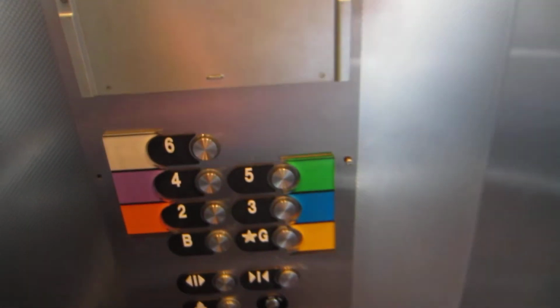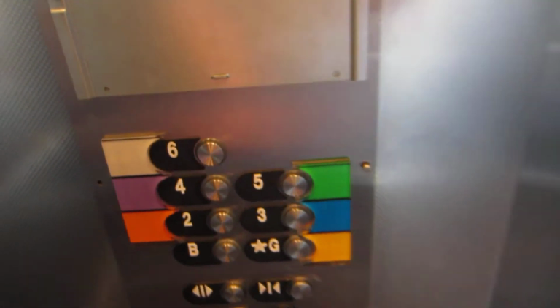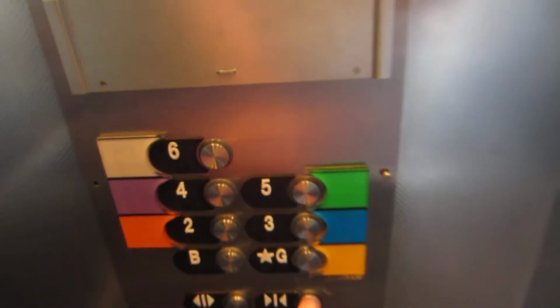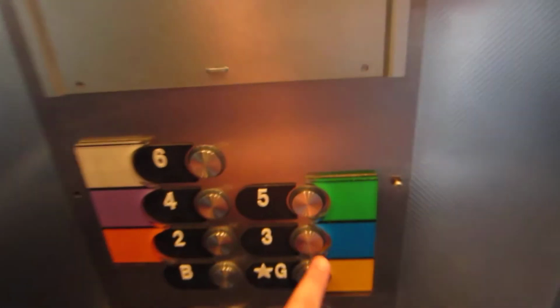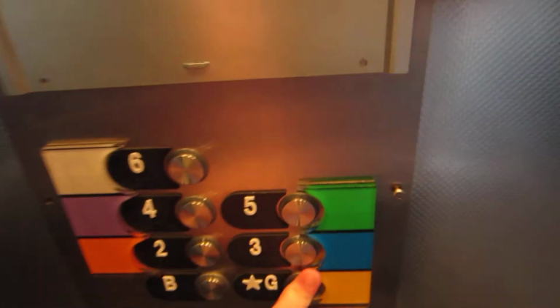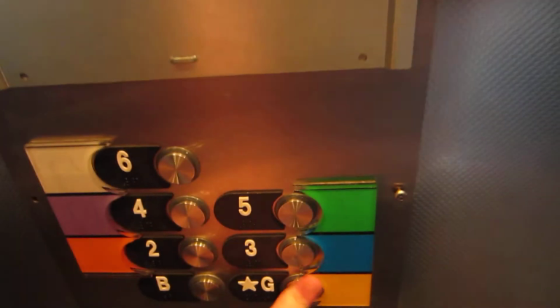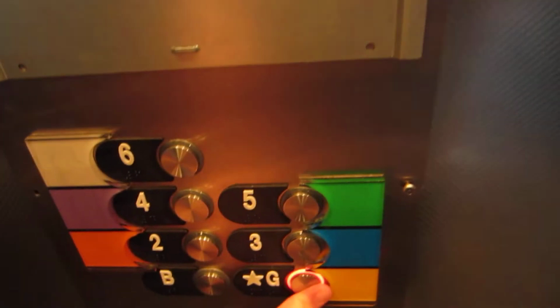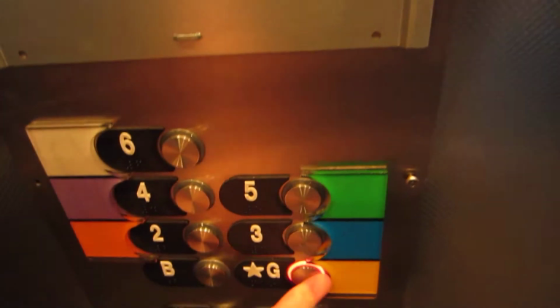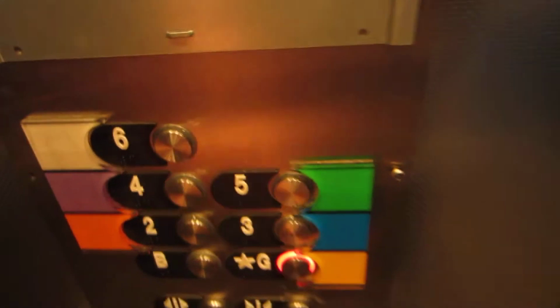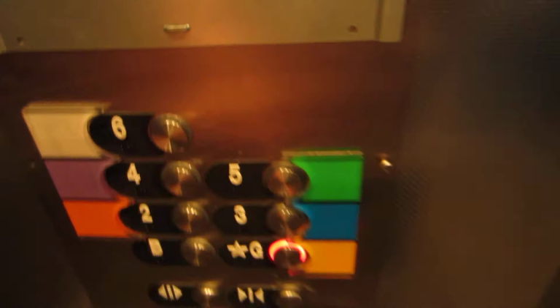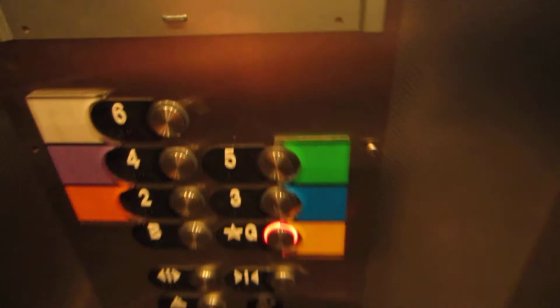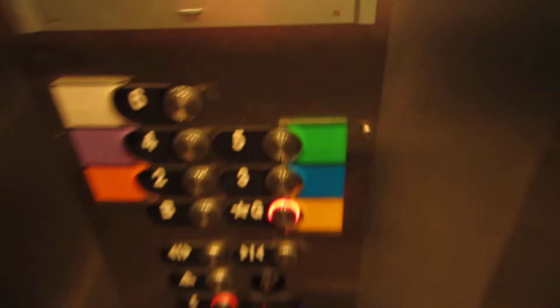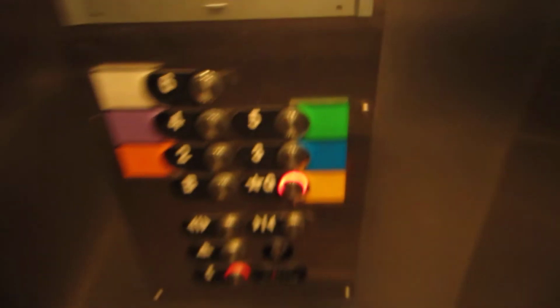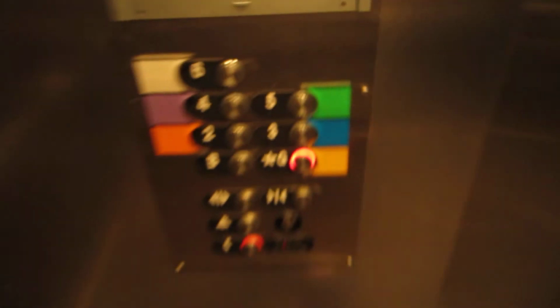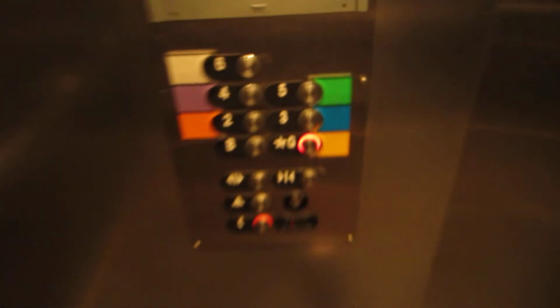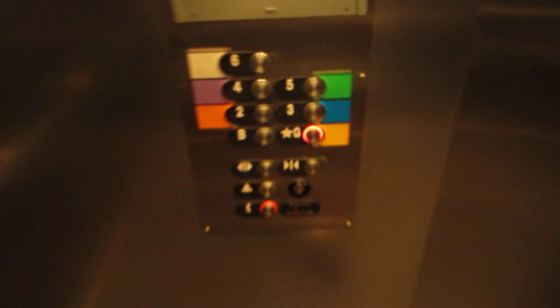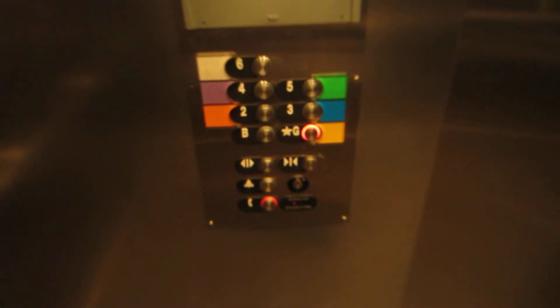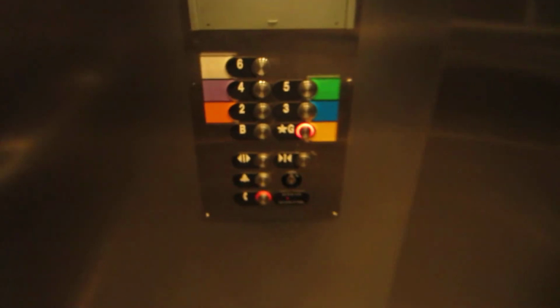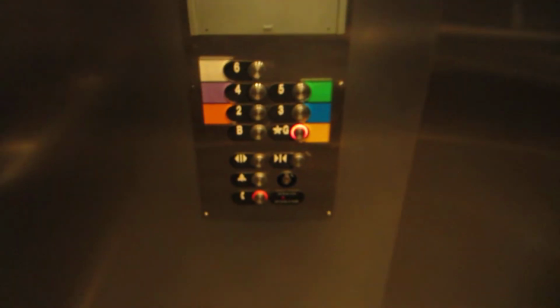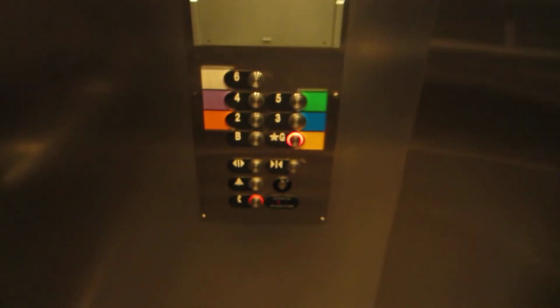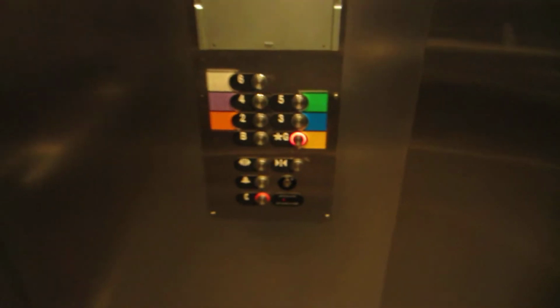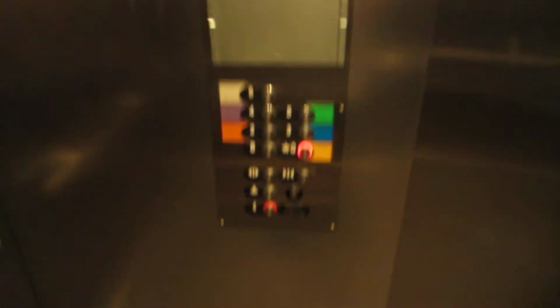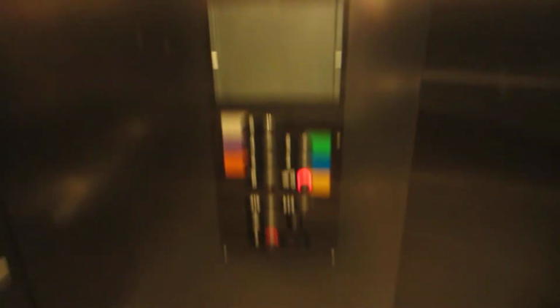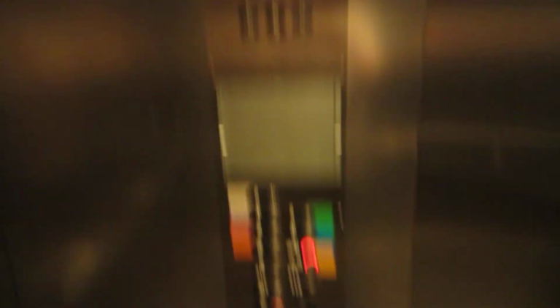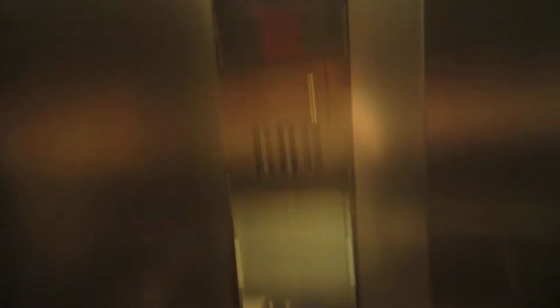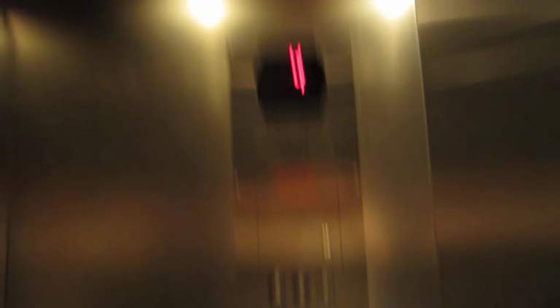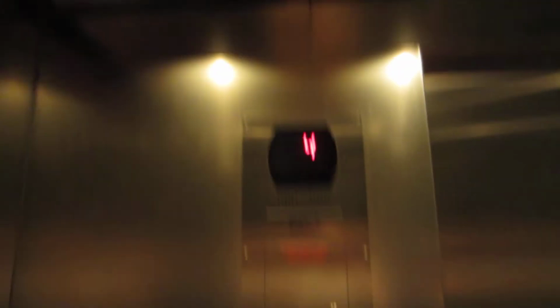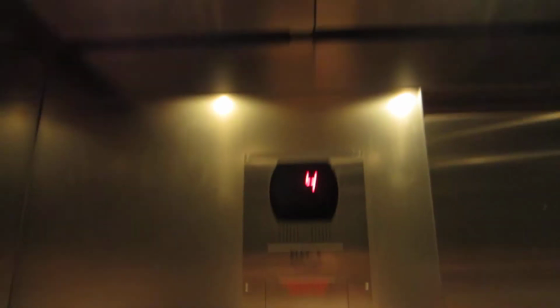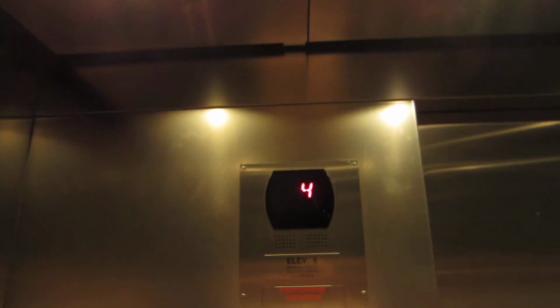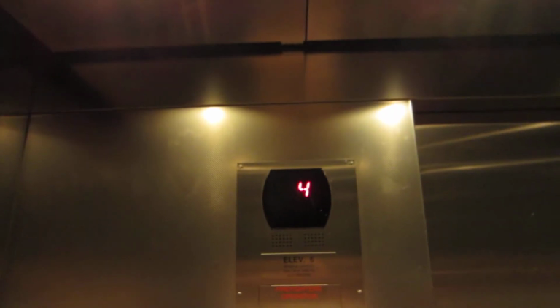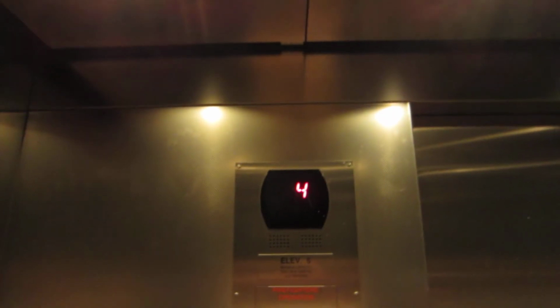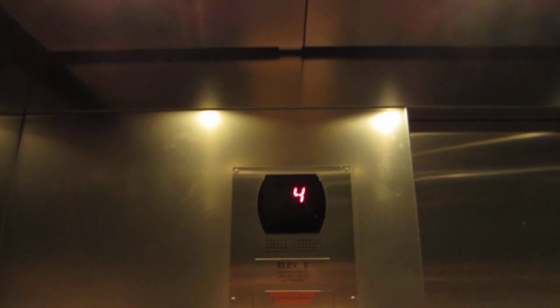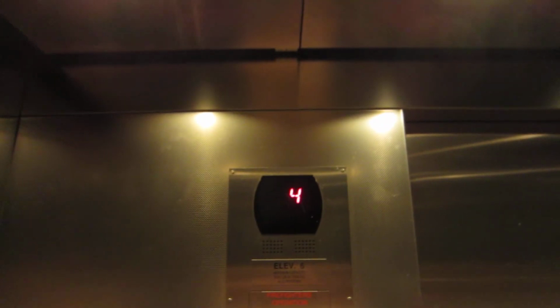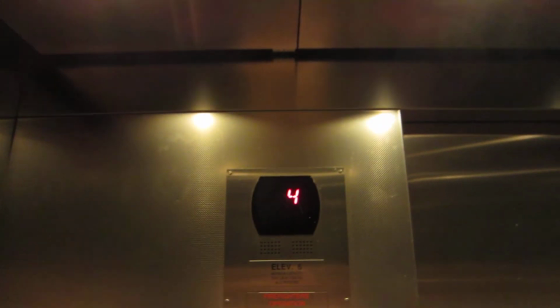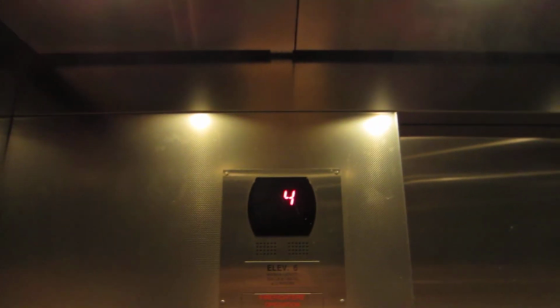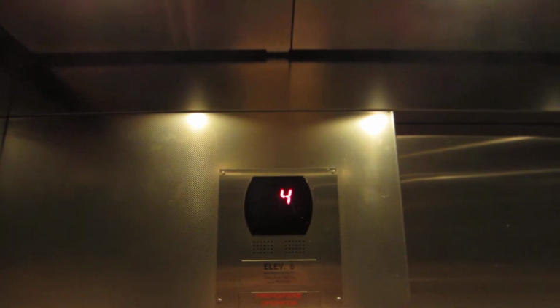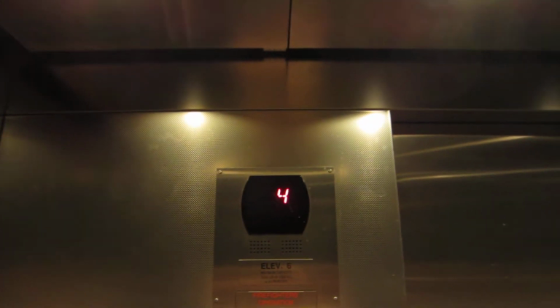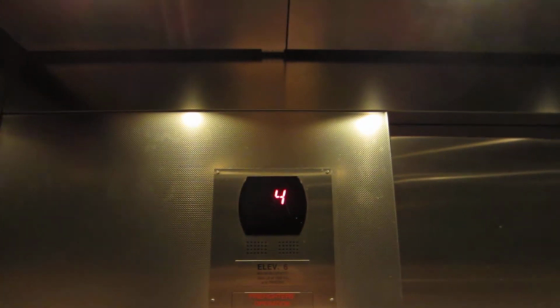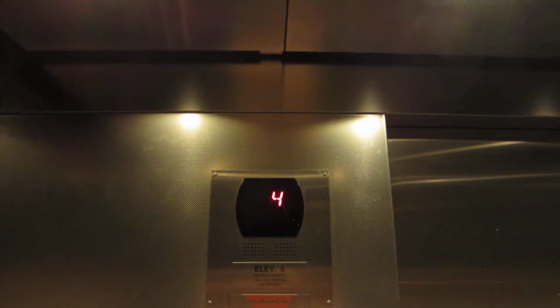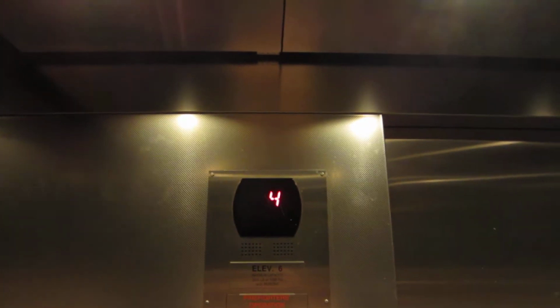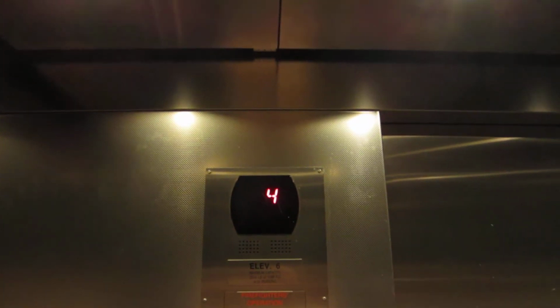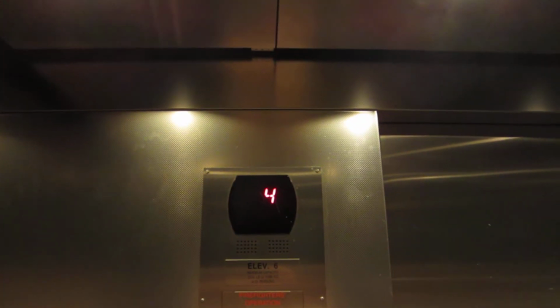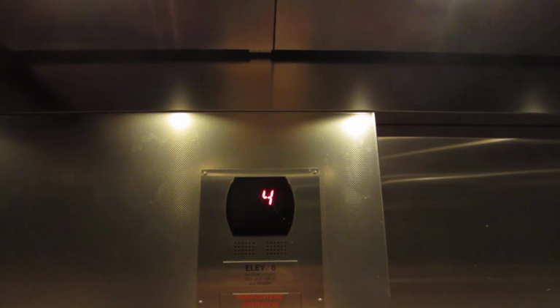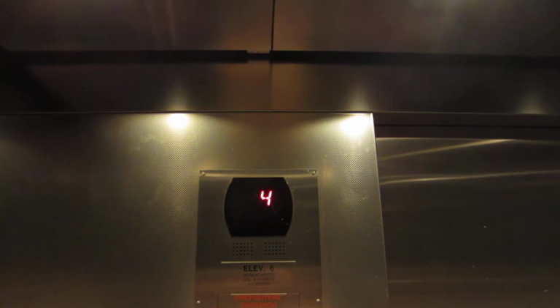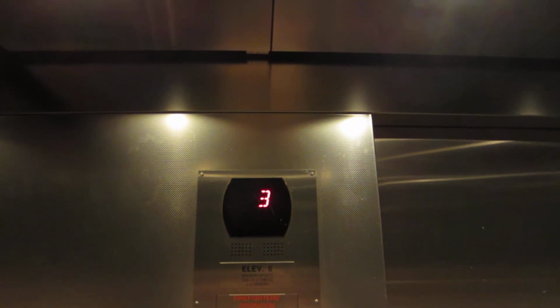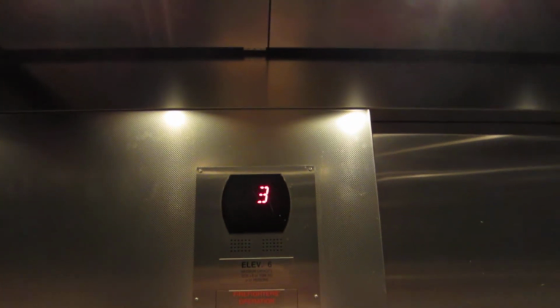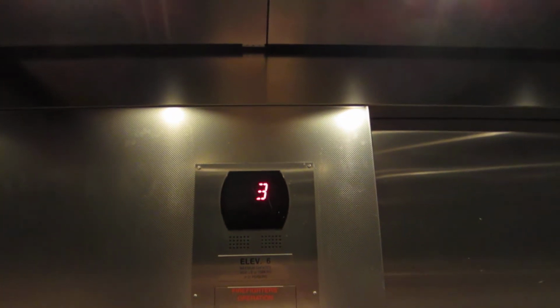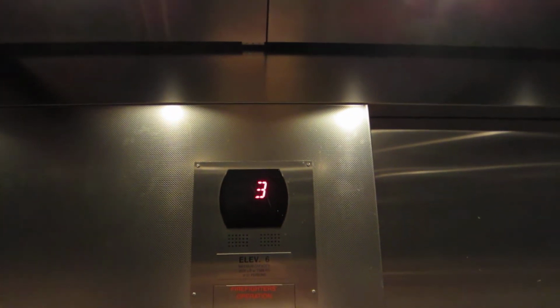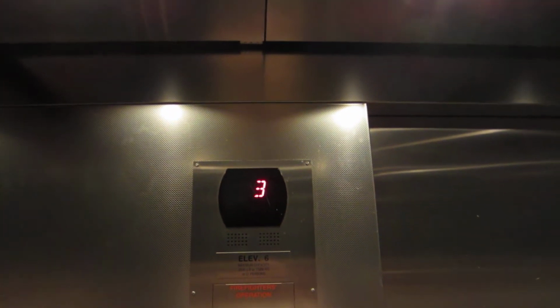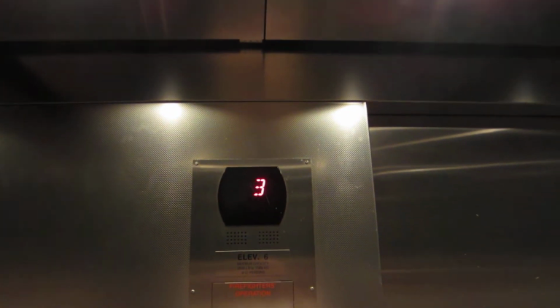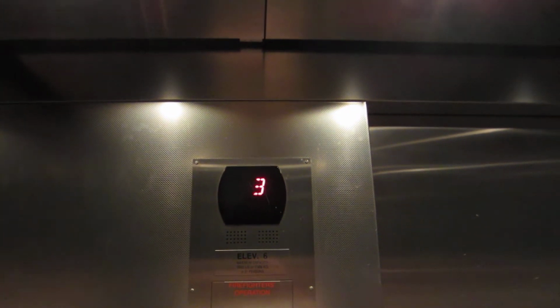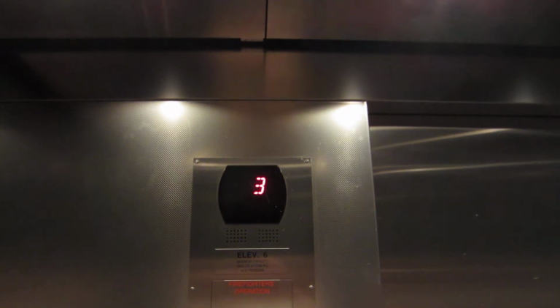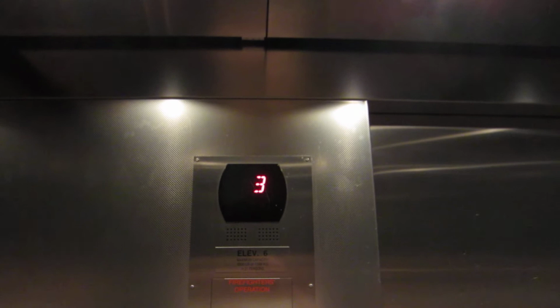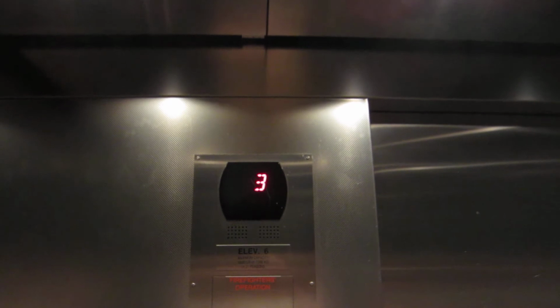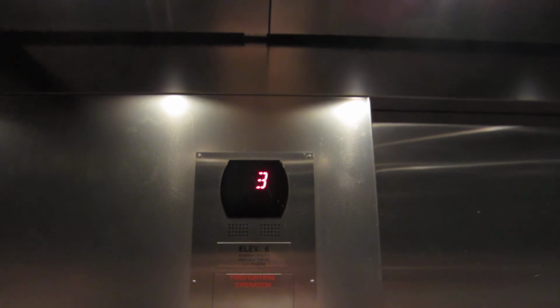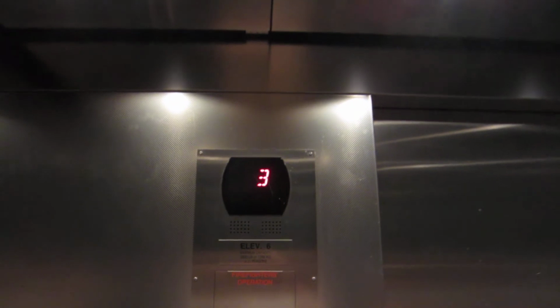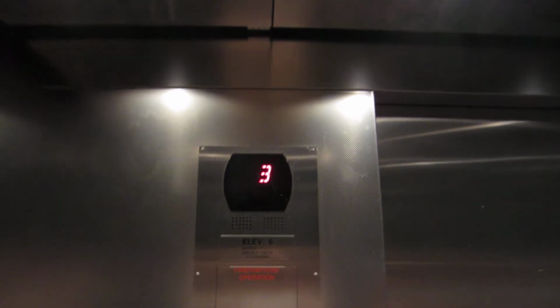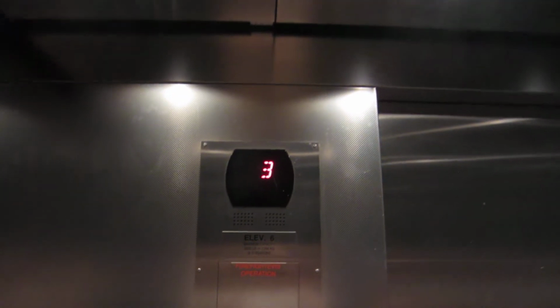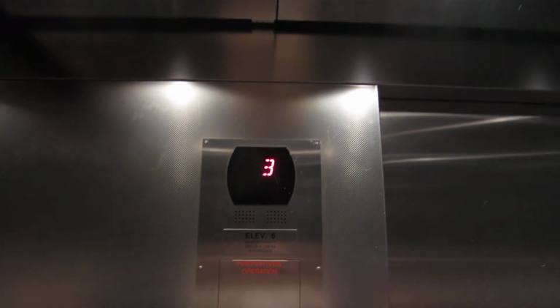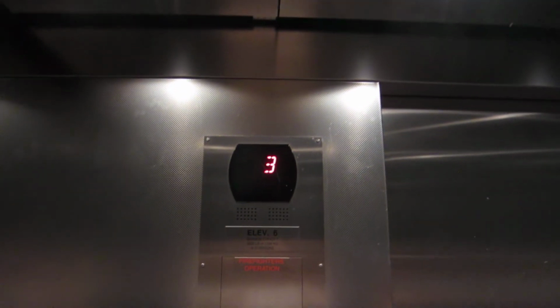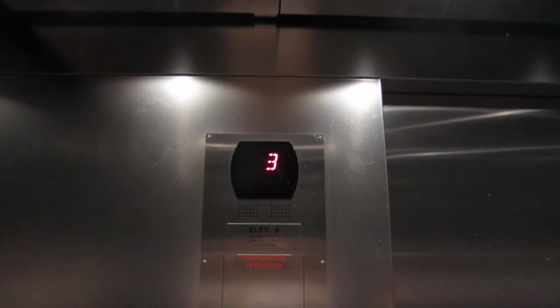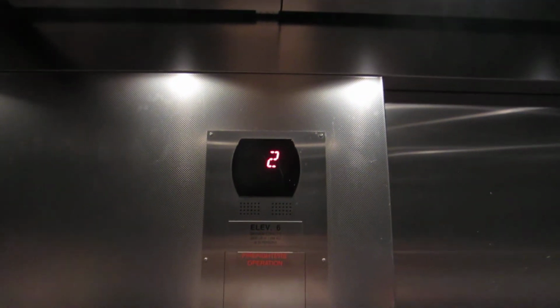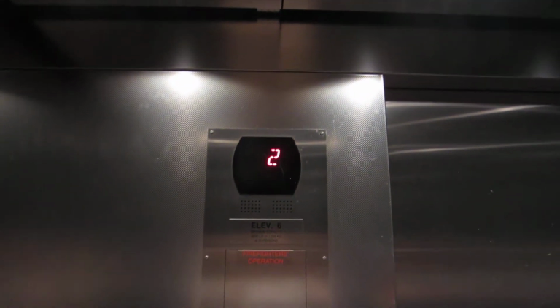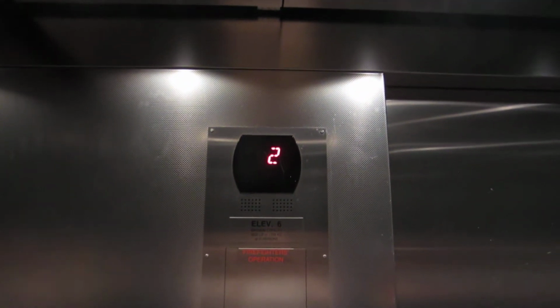So we're going down to Garage — or Ground, actually. I'm going to see if I can get a view of the Gen 2 system.